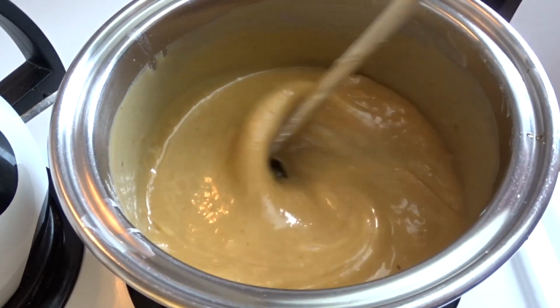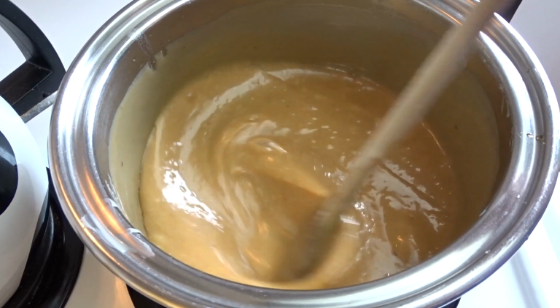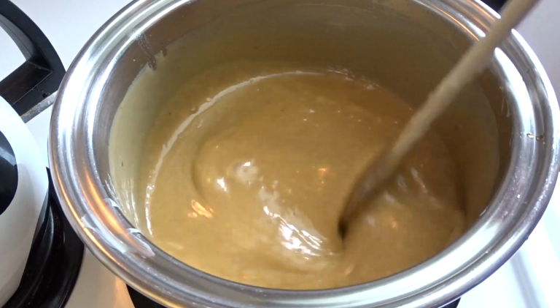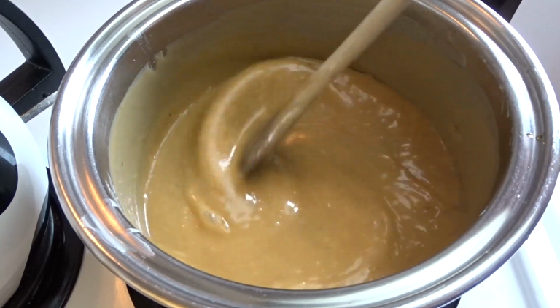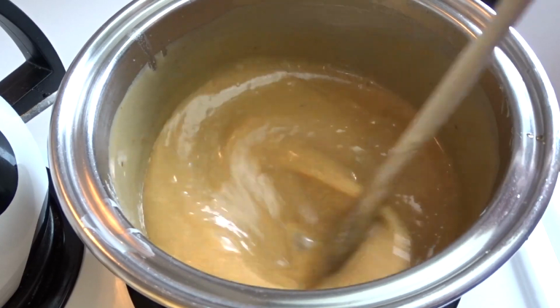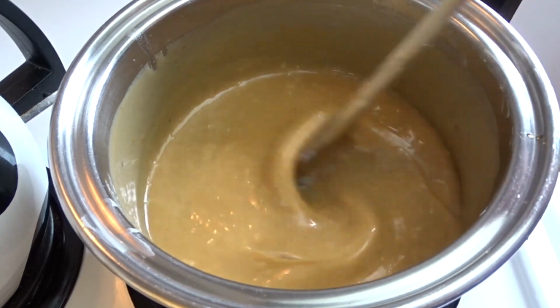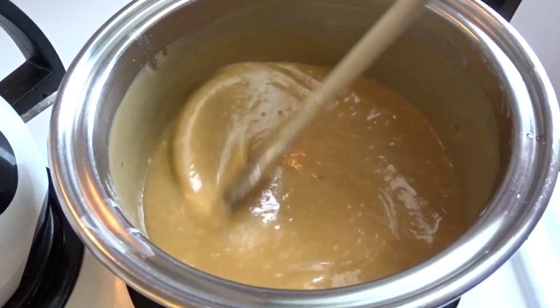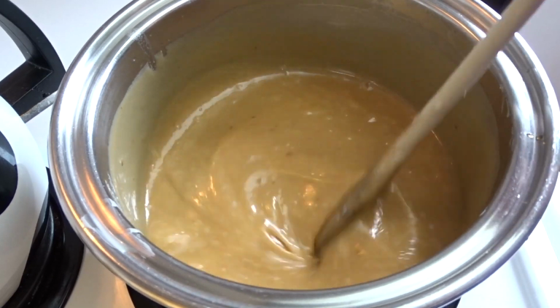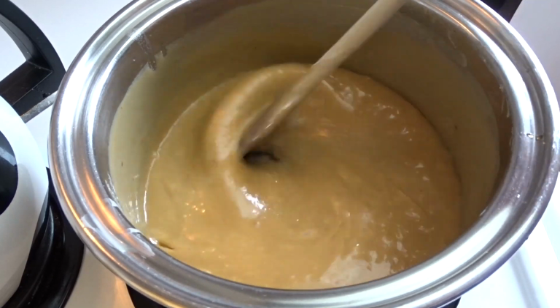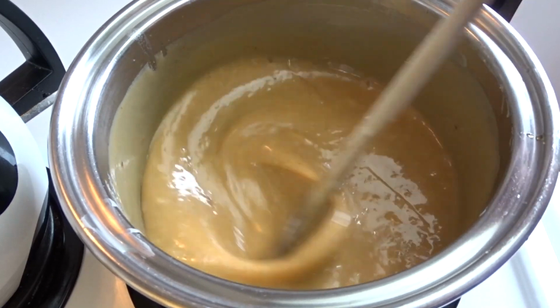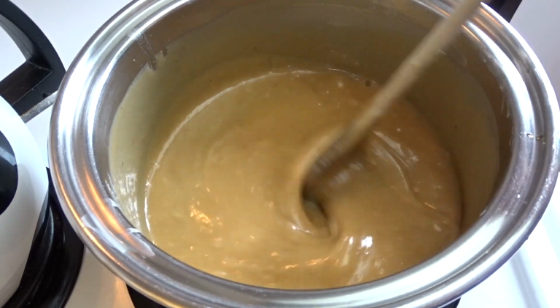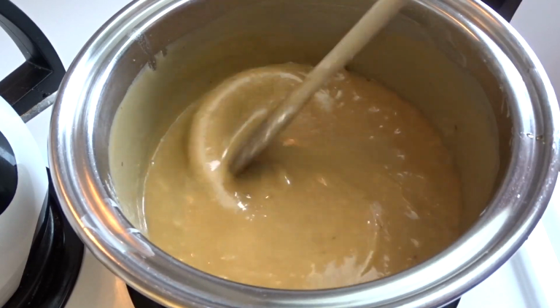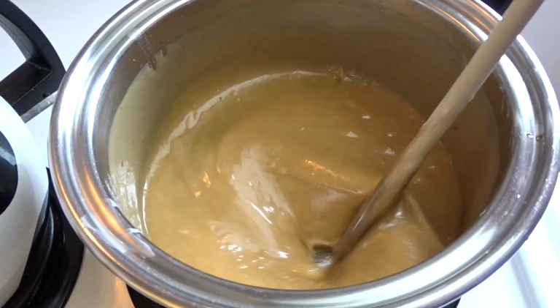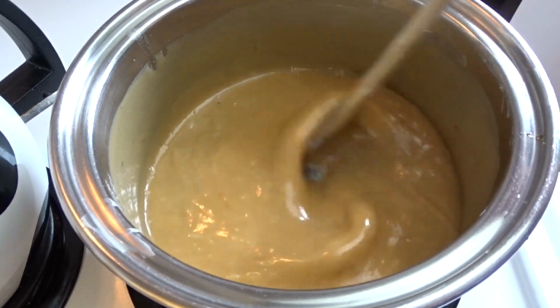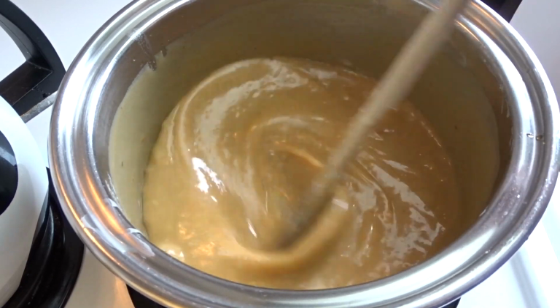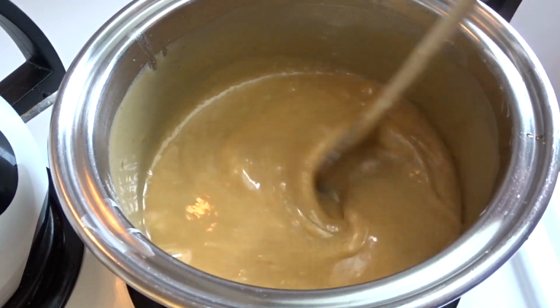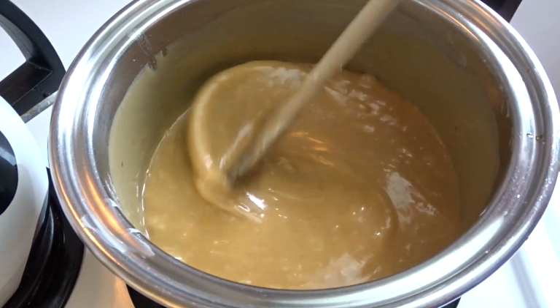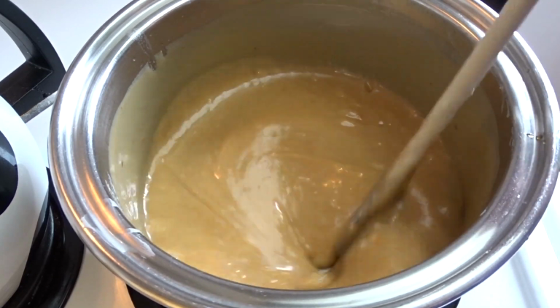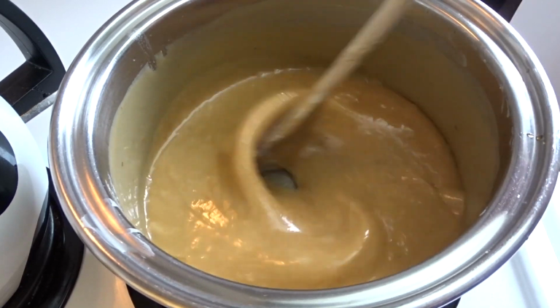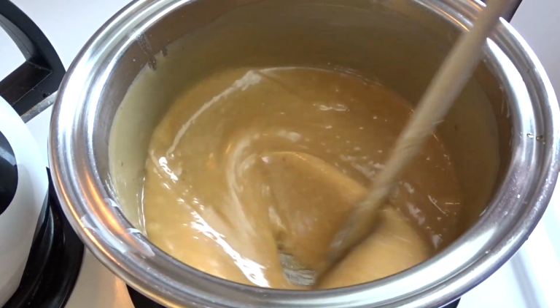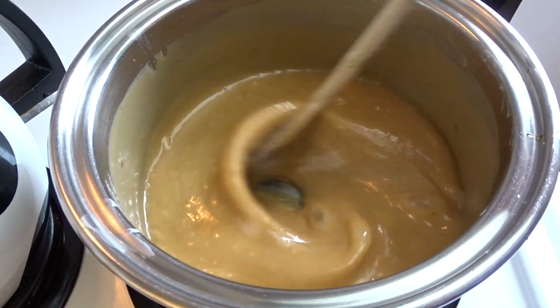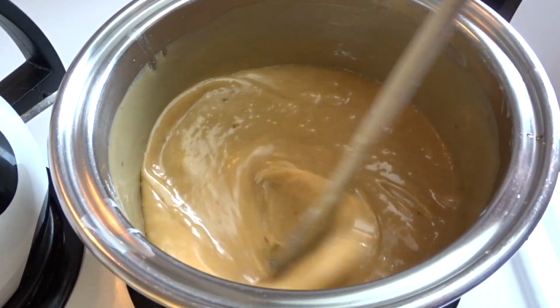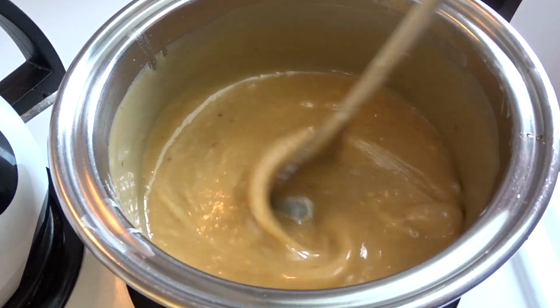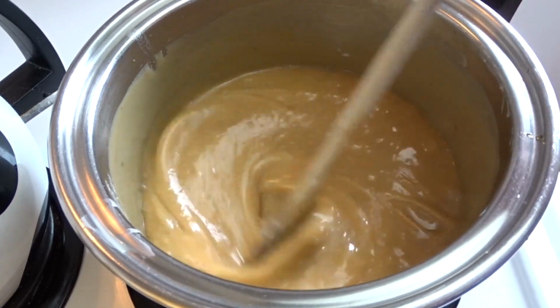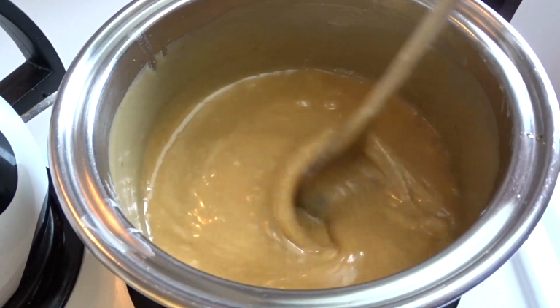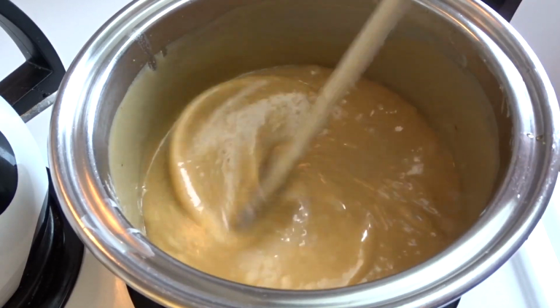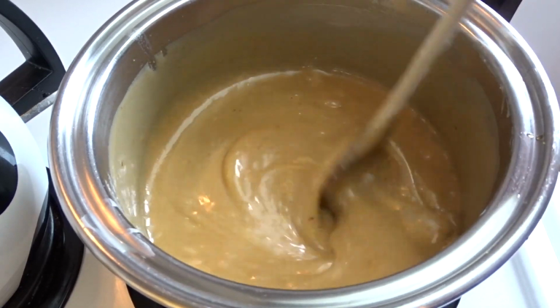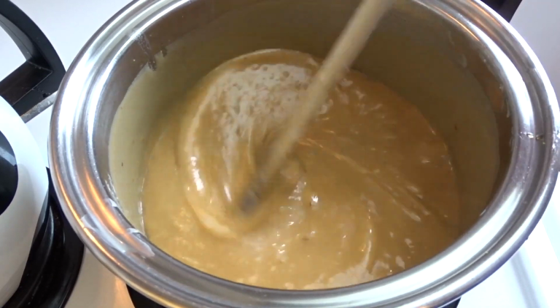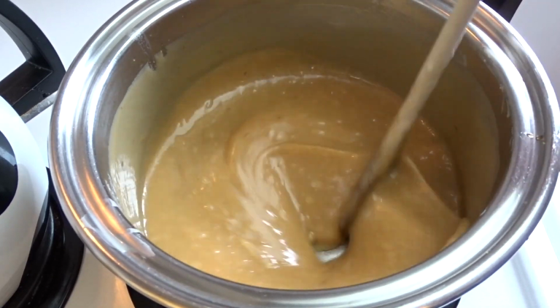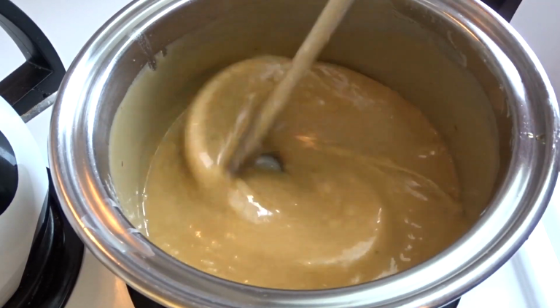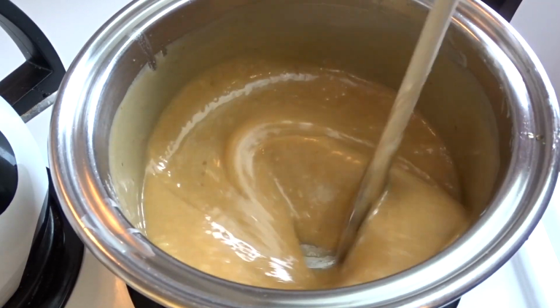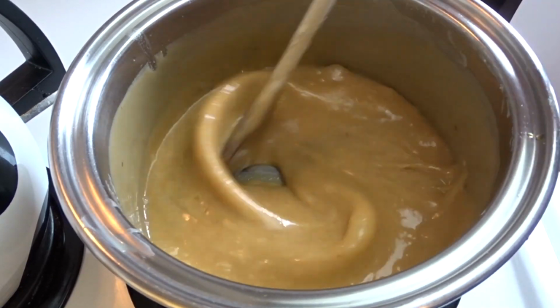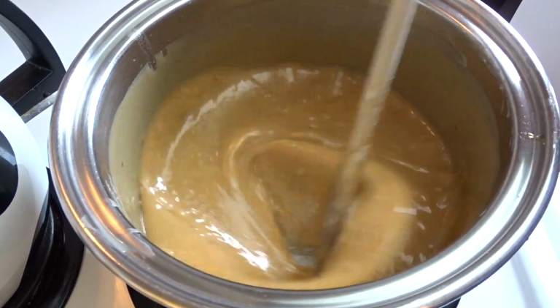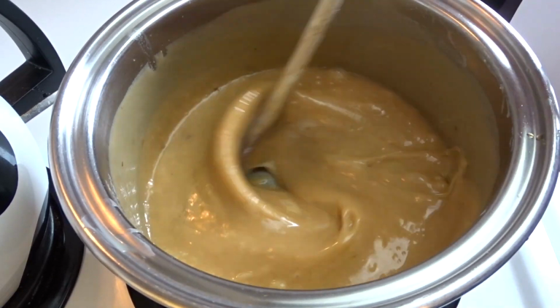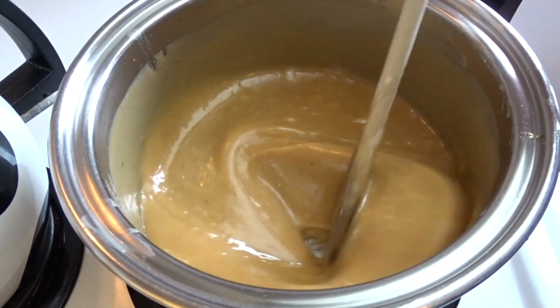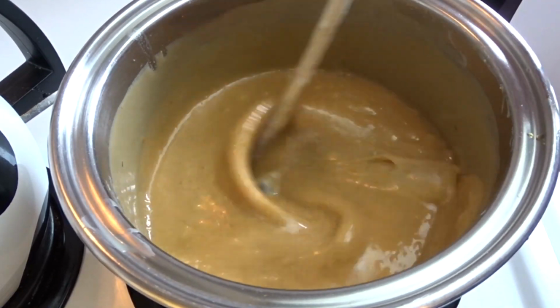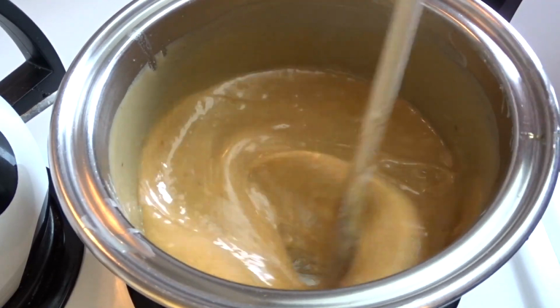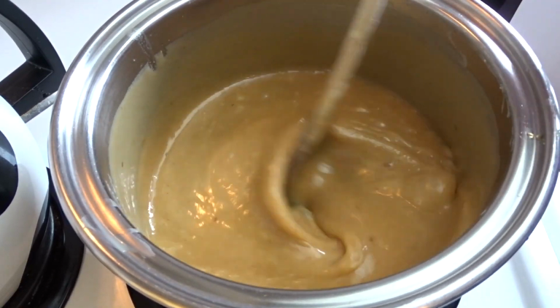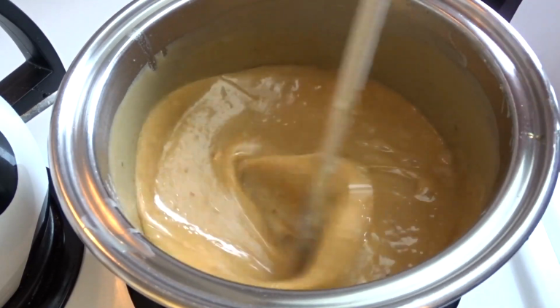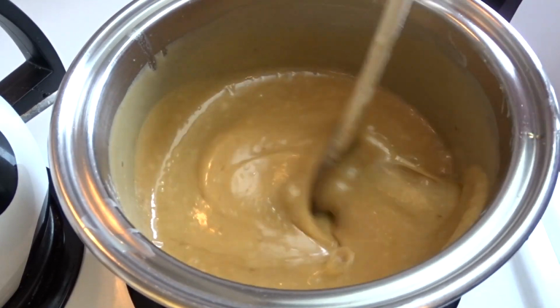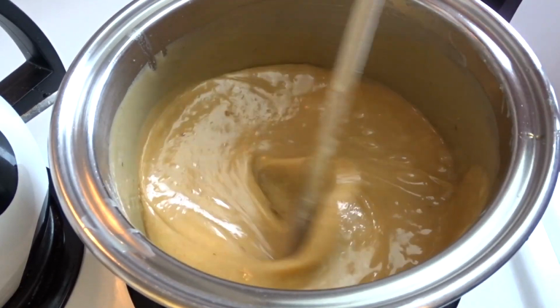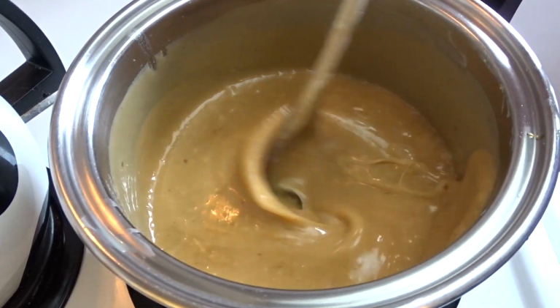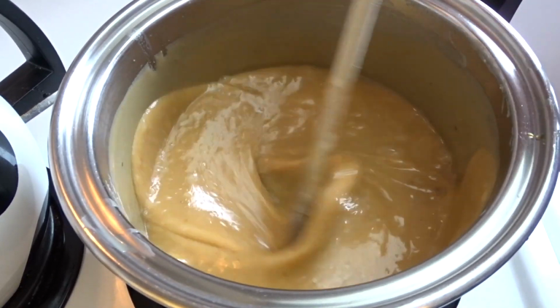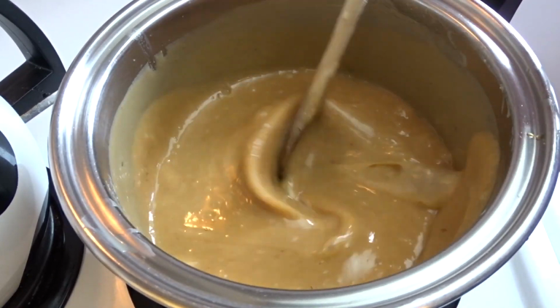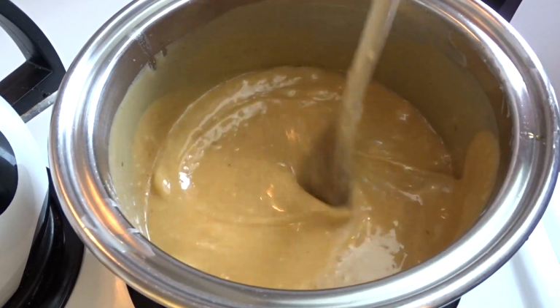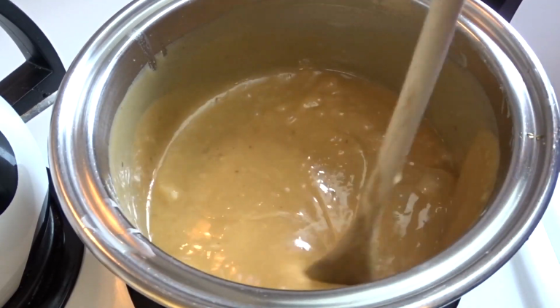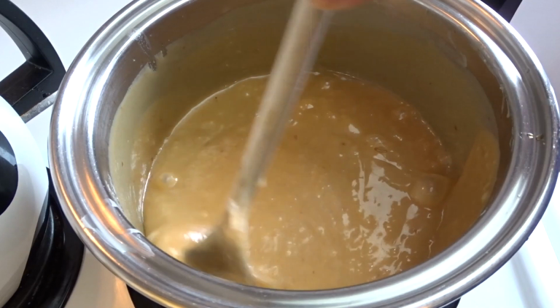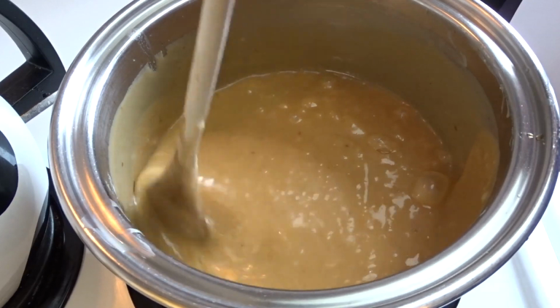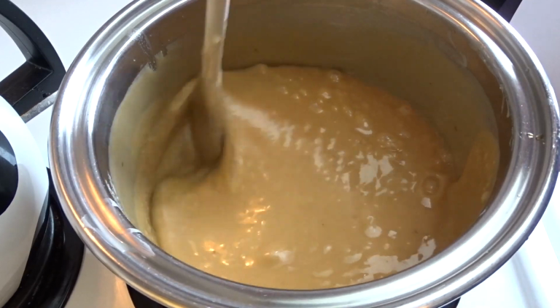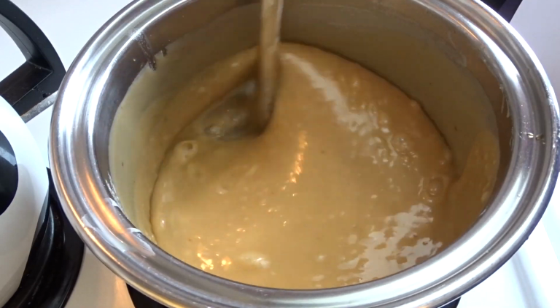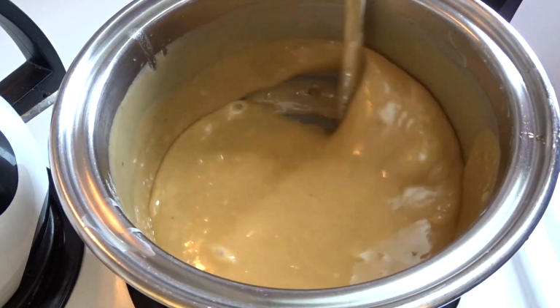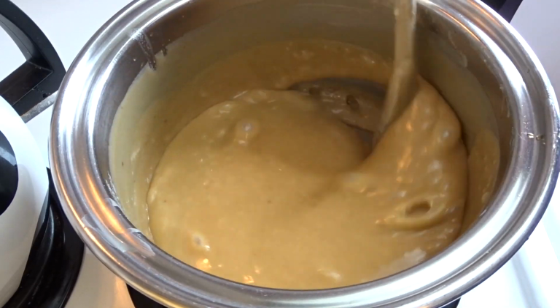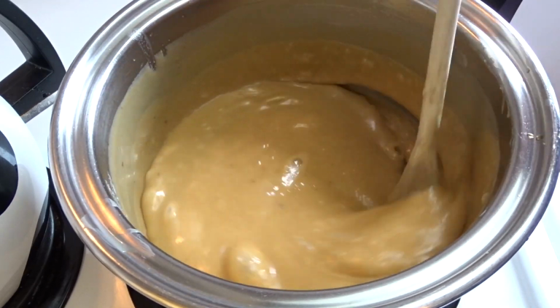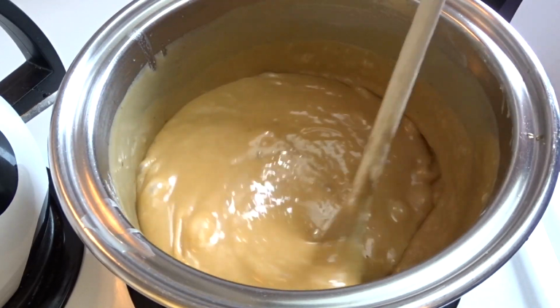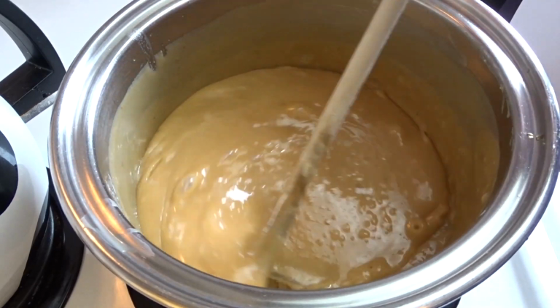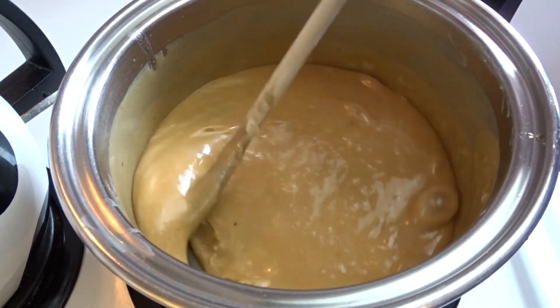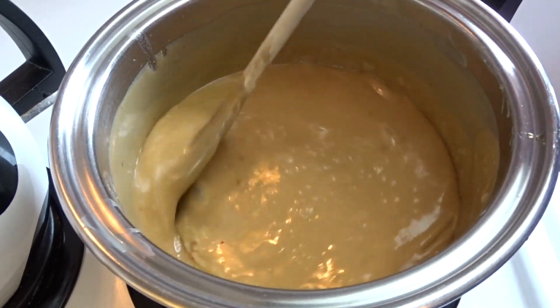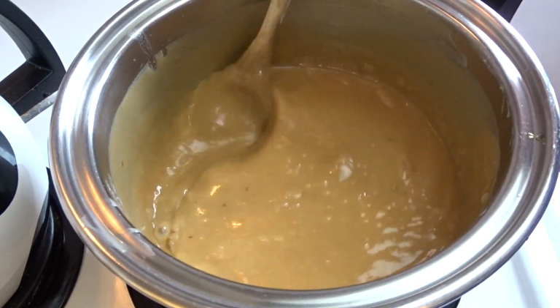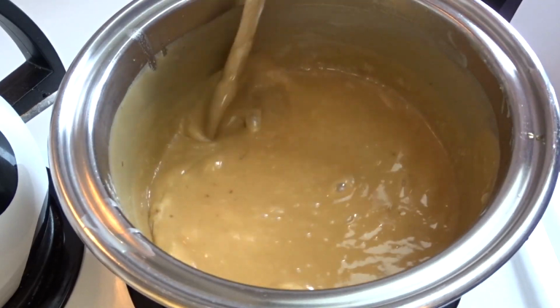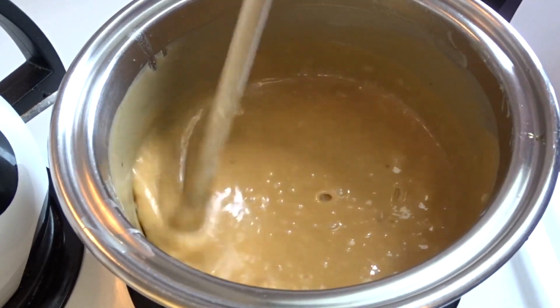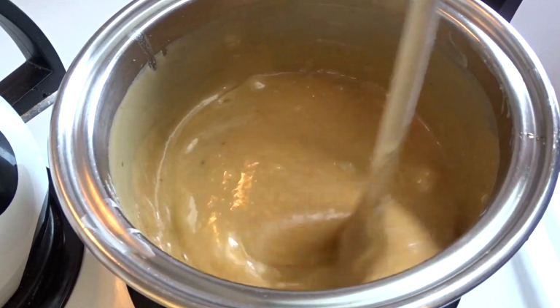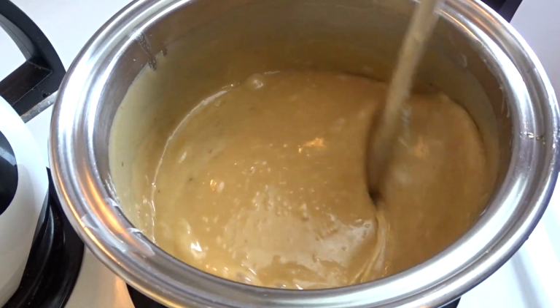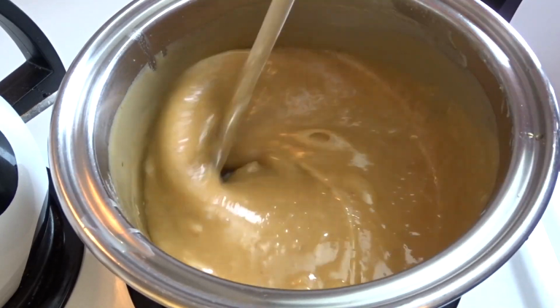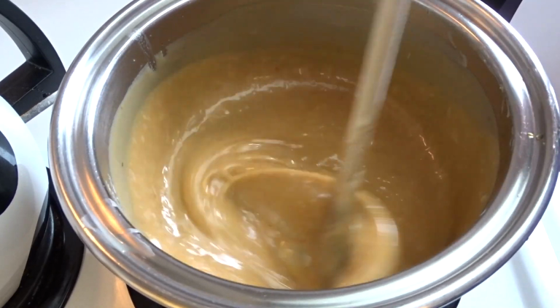Once you get a nice boil like you're seeing right here, you're going to cook this for five minutes and then take it off the heat.